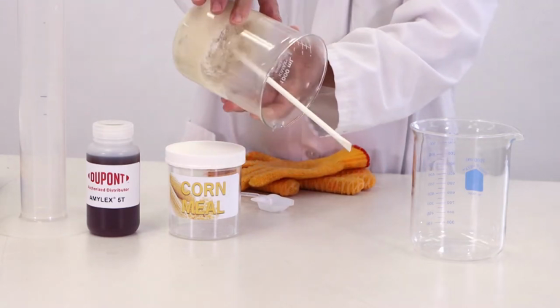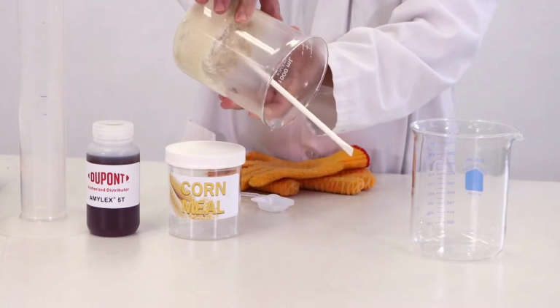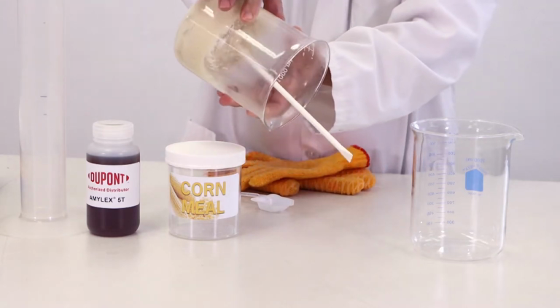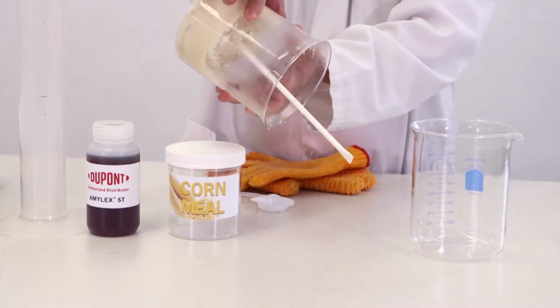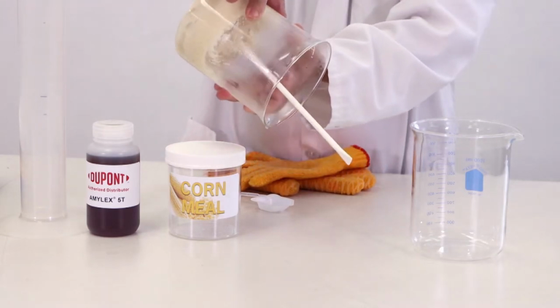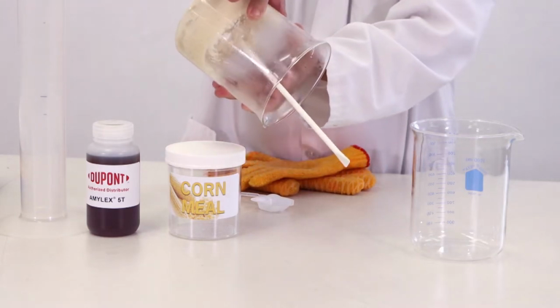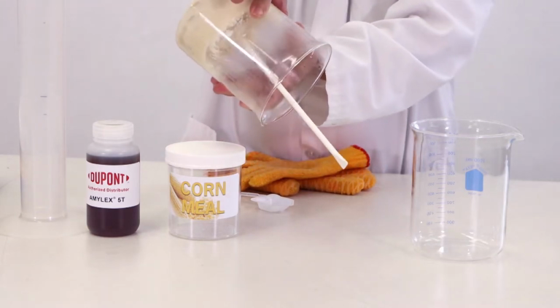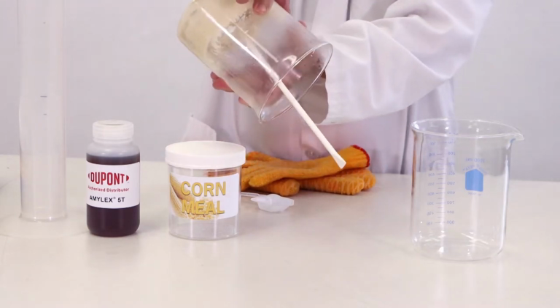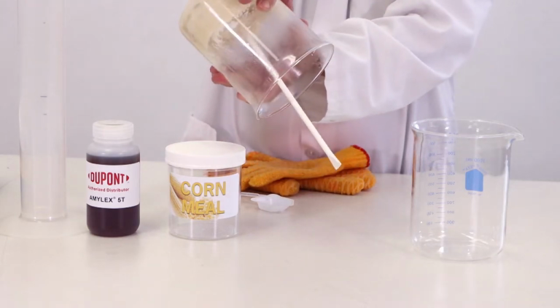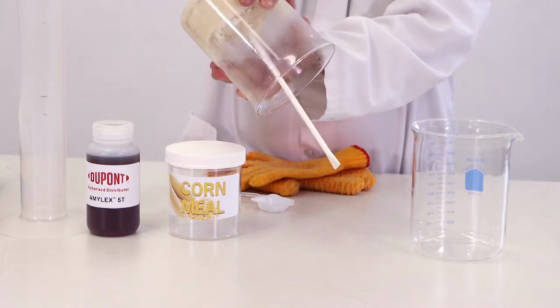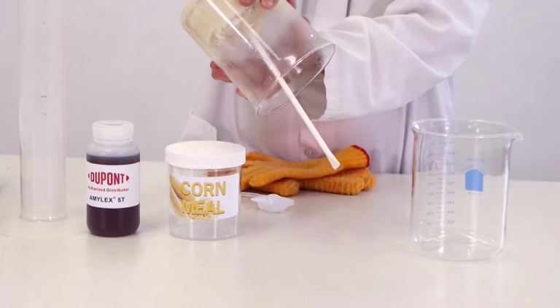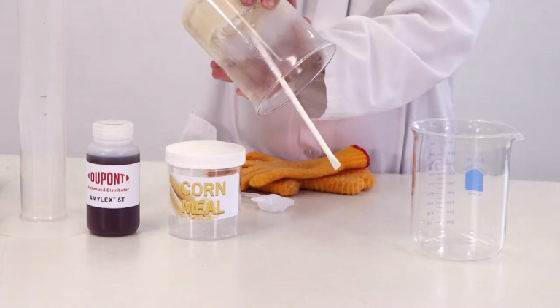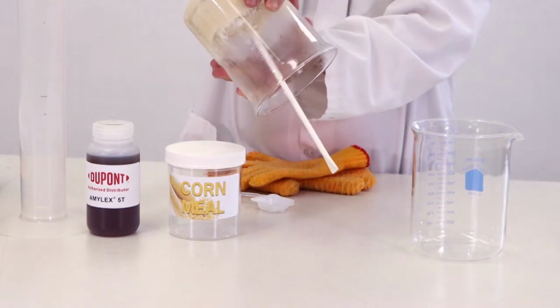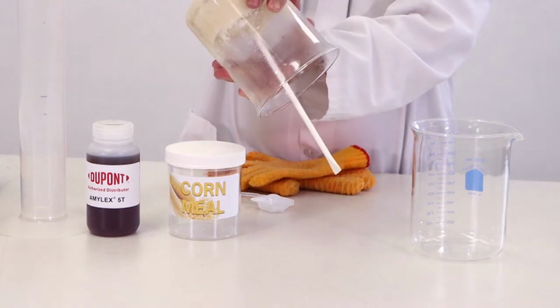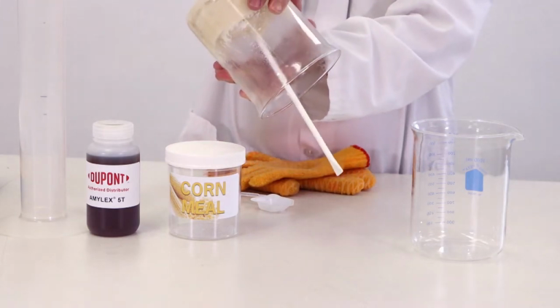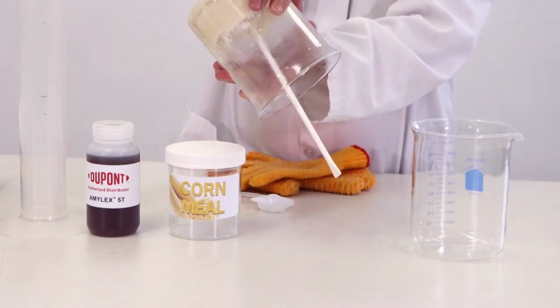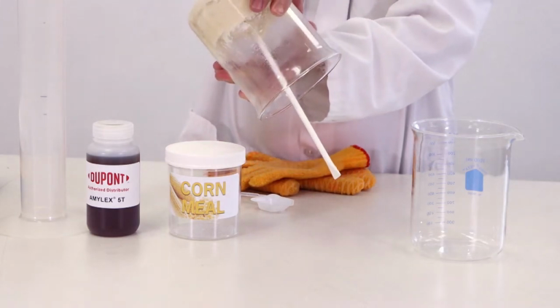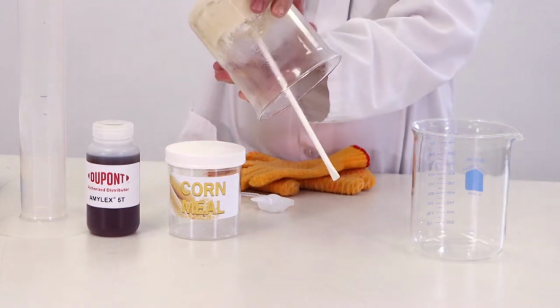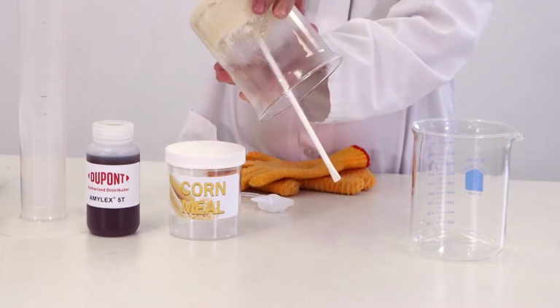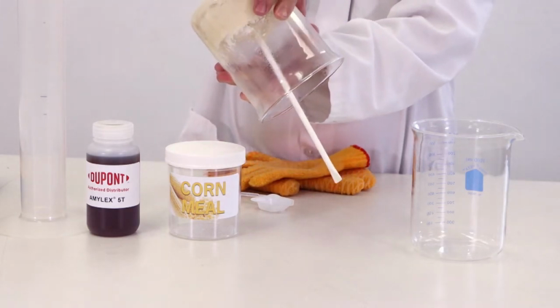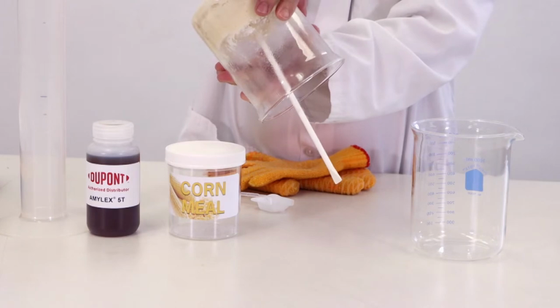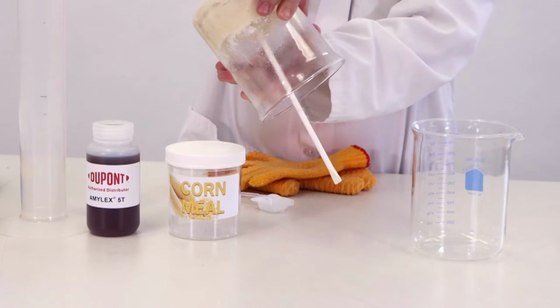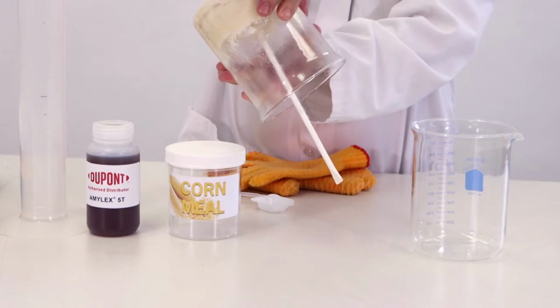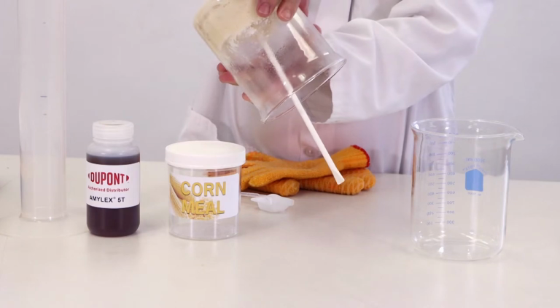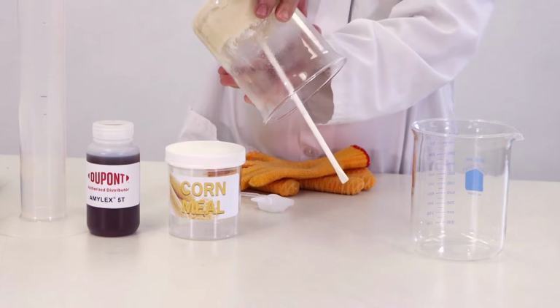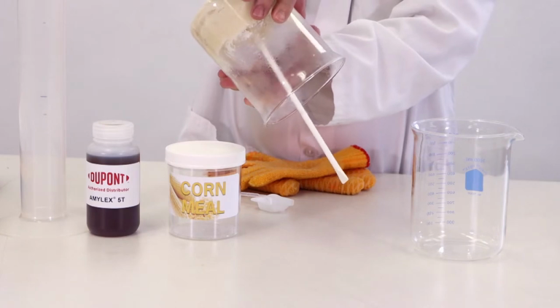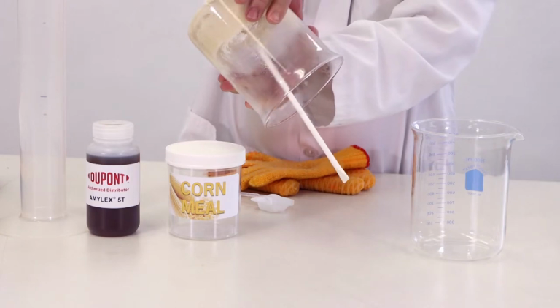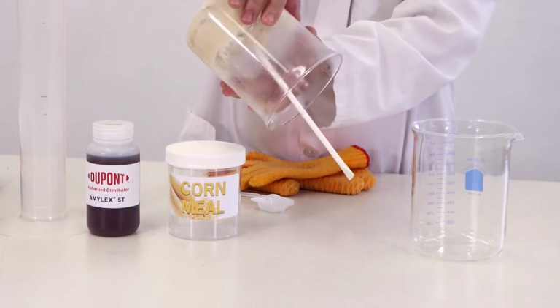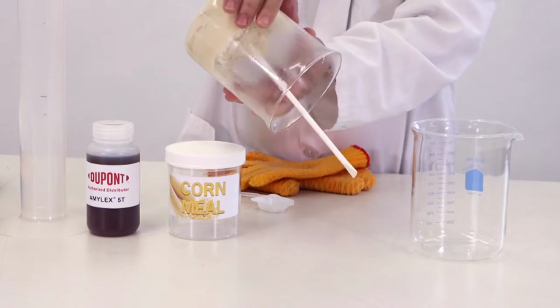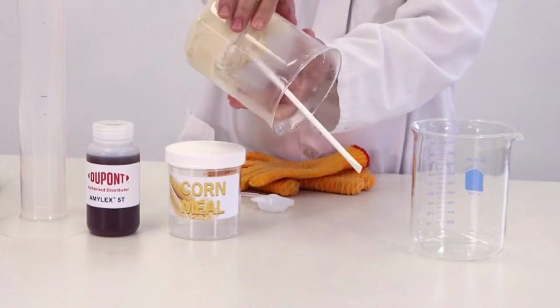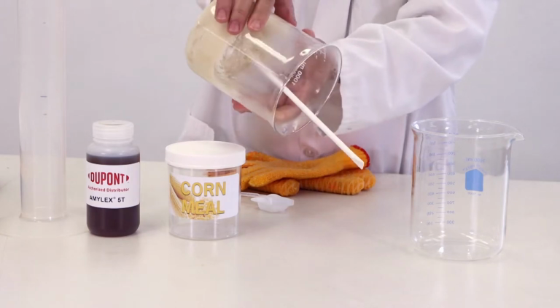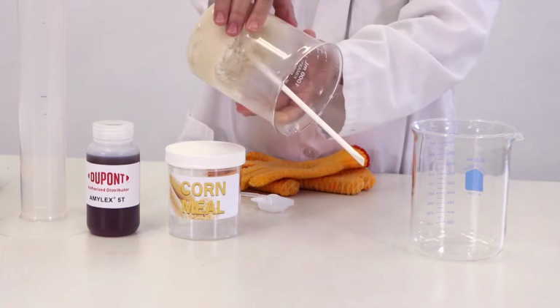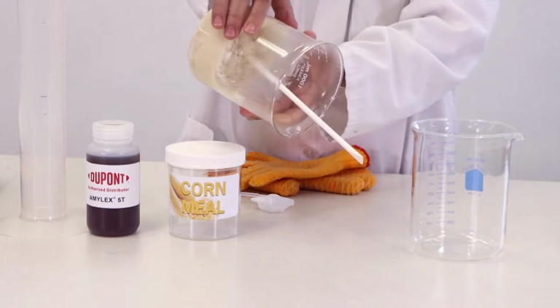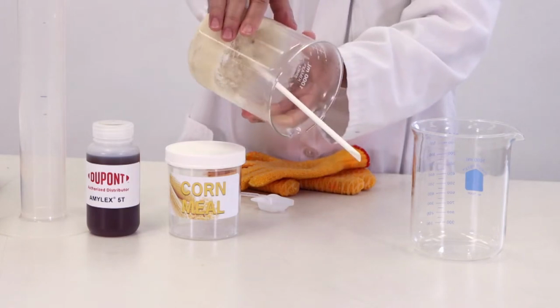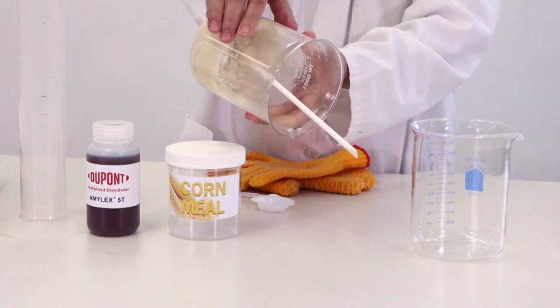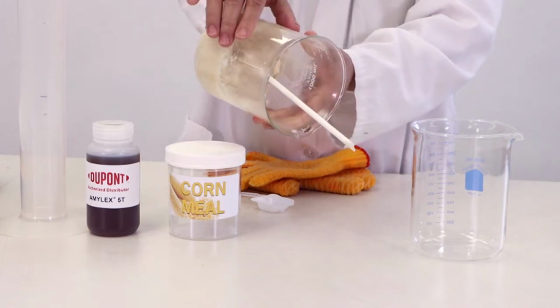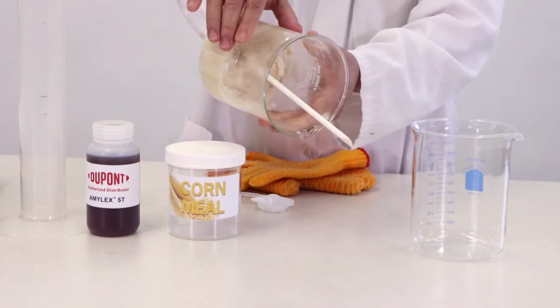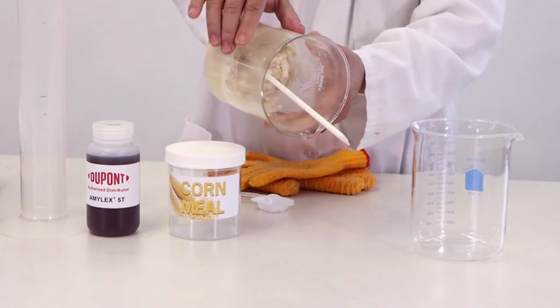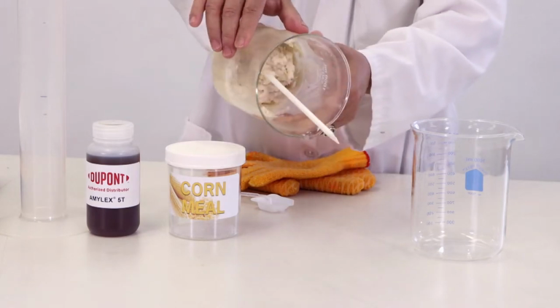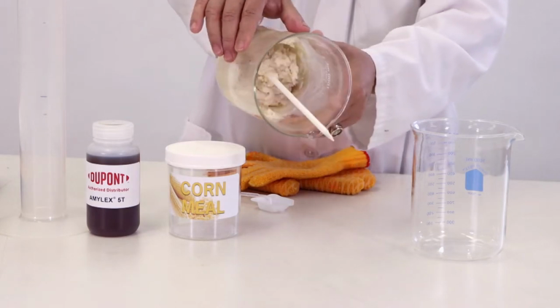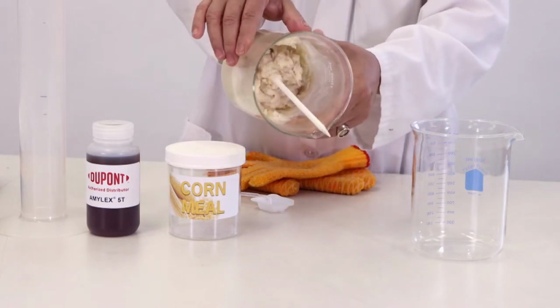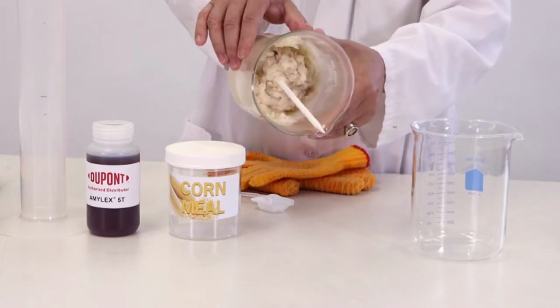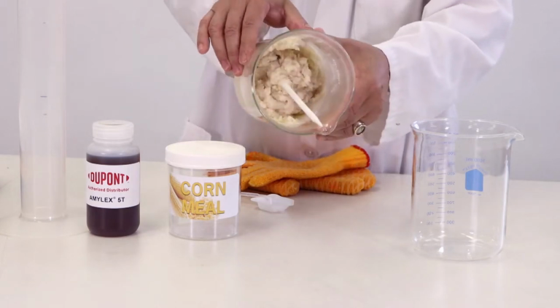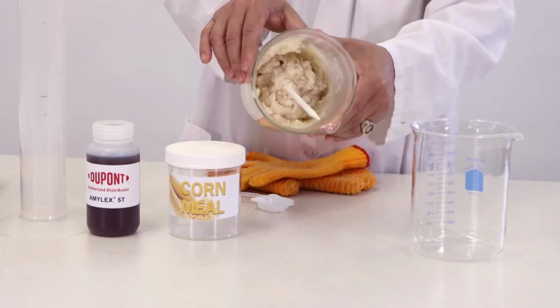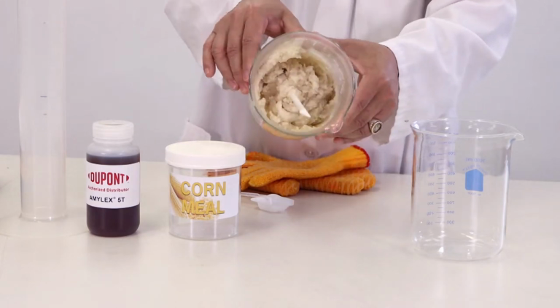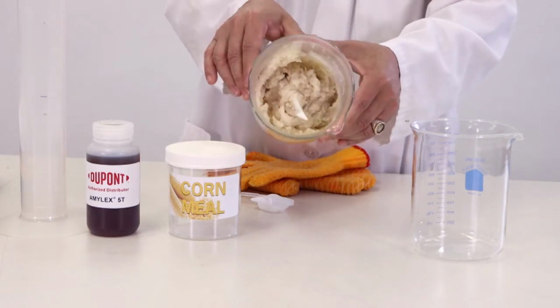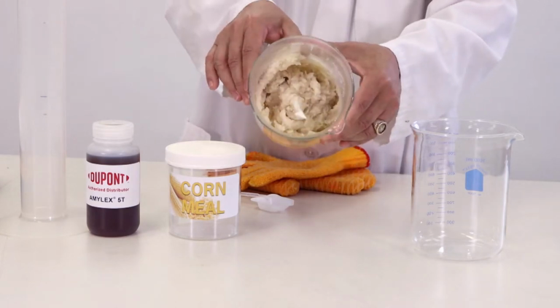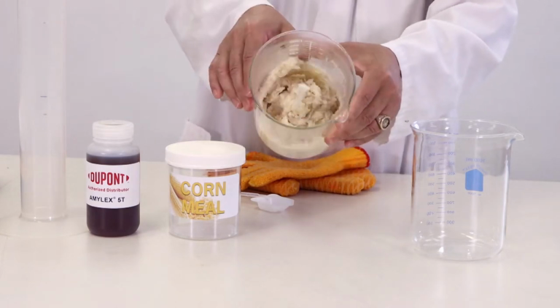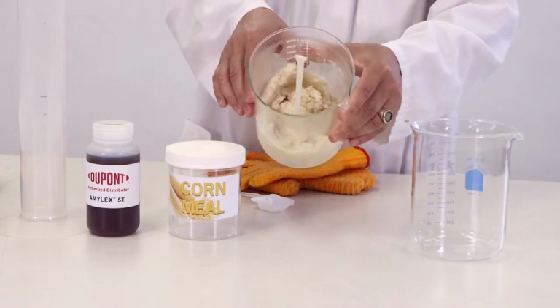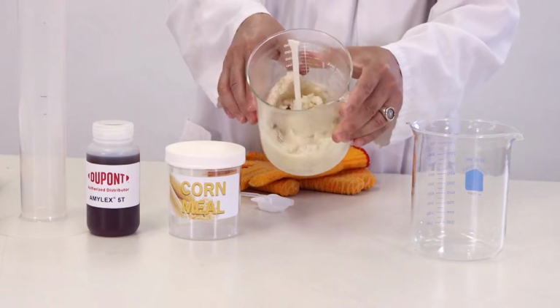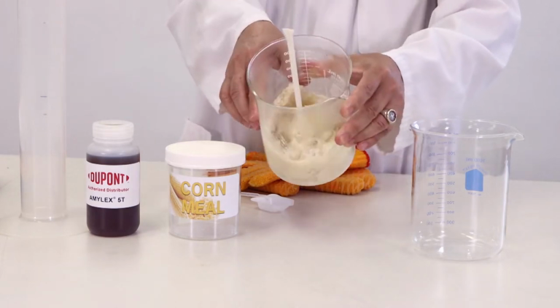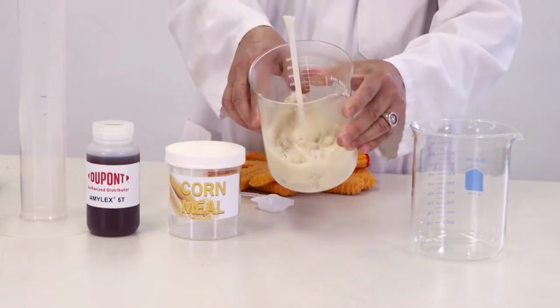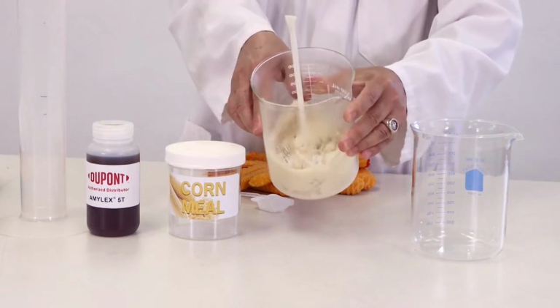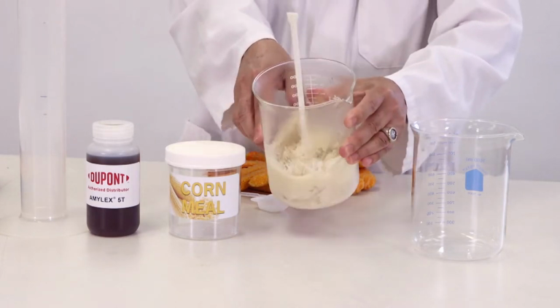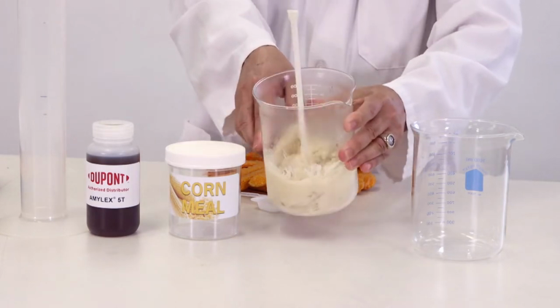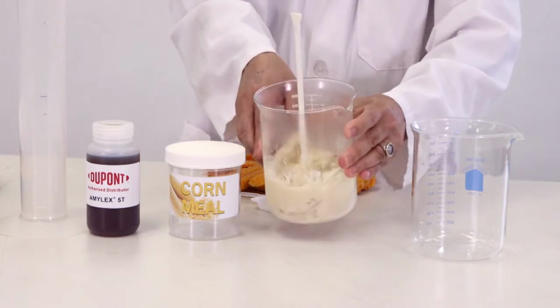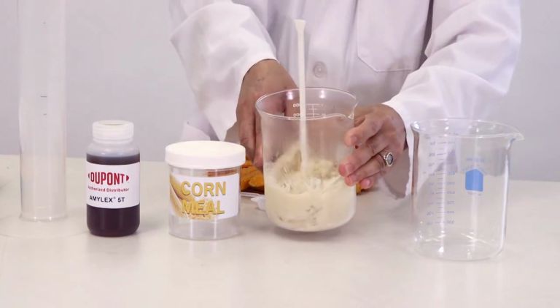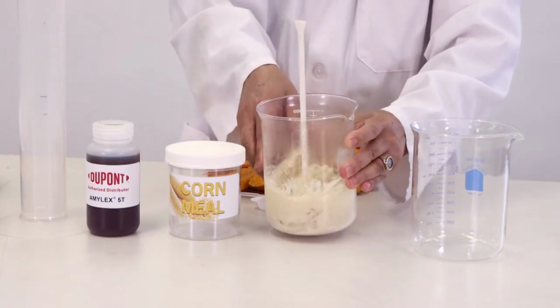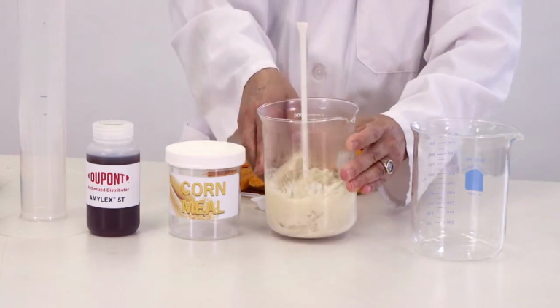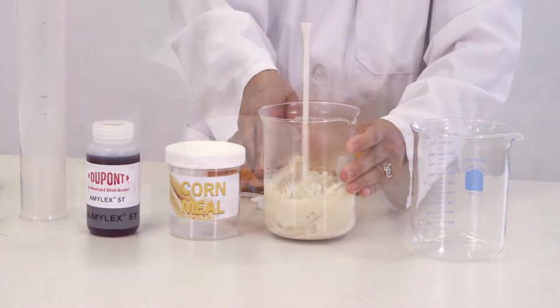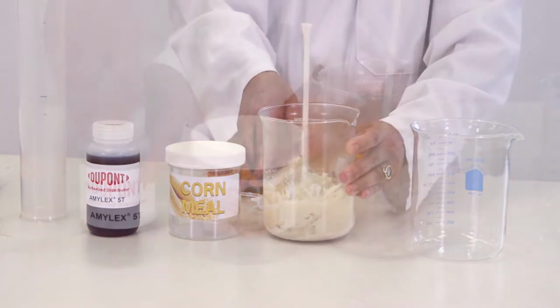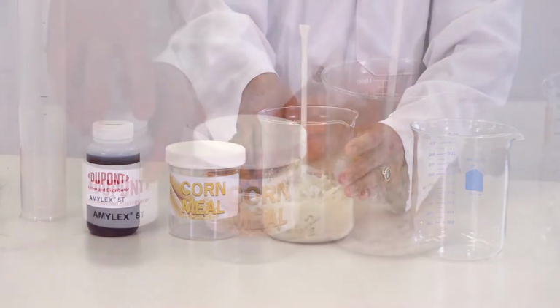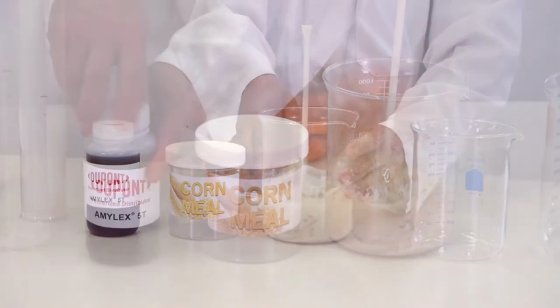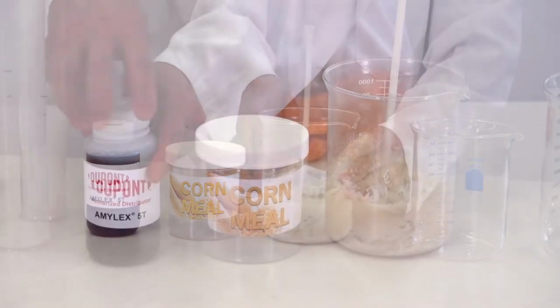This will yield very little fermentable sugars. Adding more water will not help the starch conversion and will only dilute the mash.